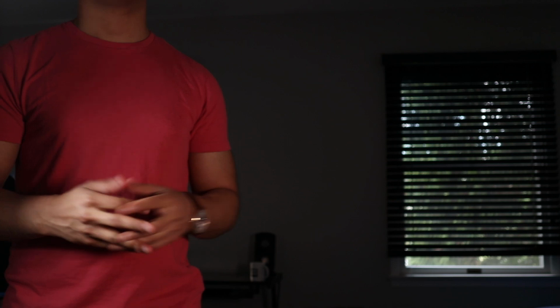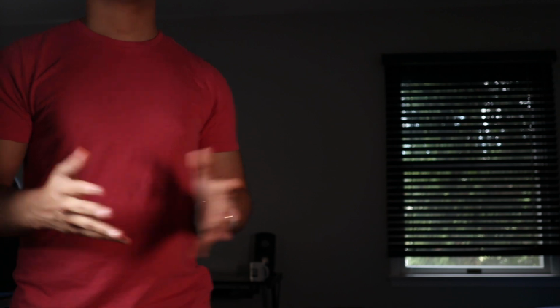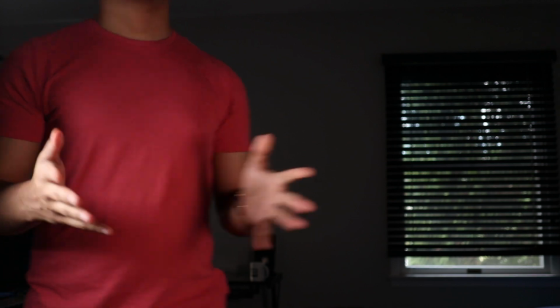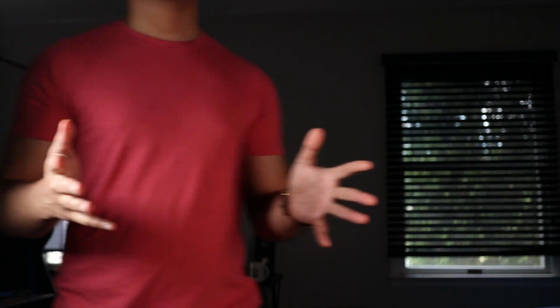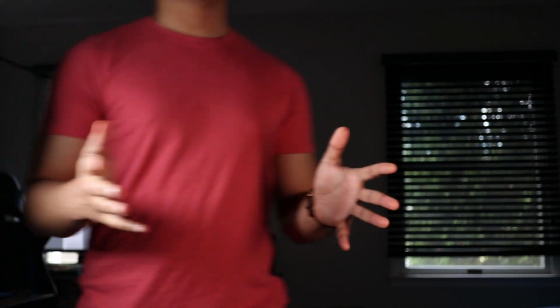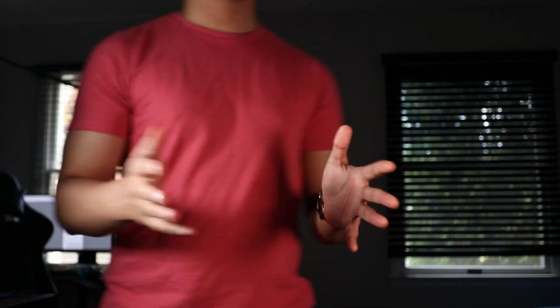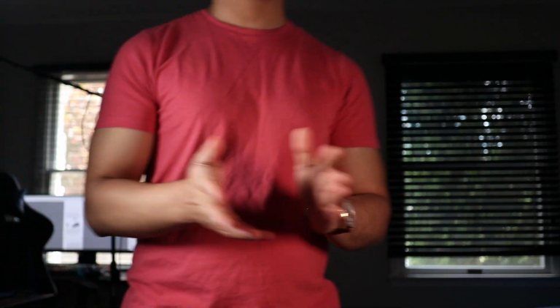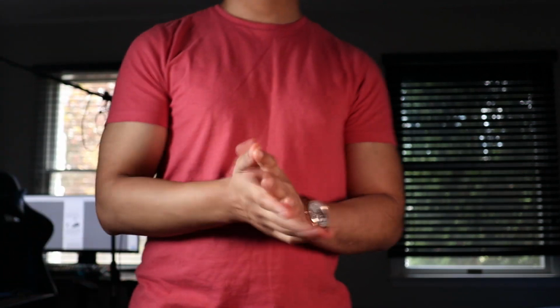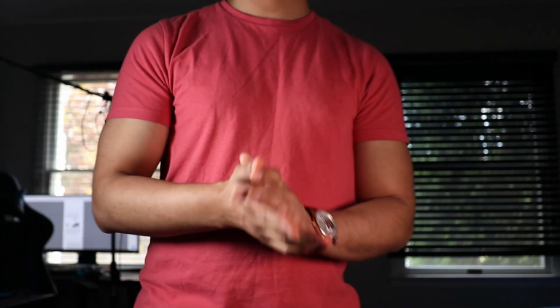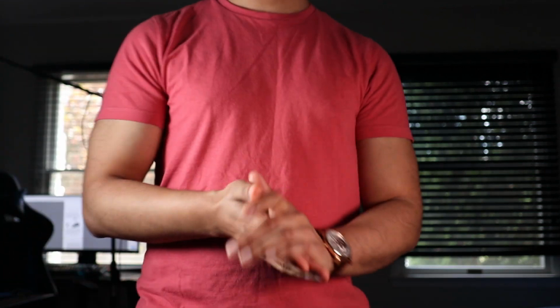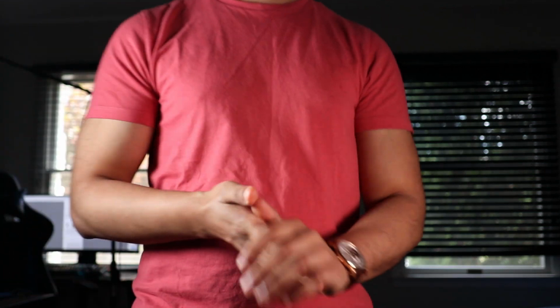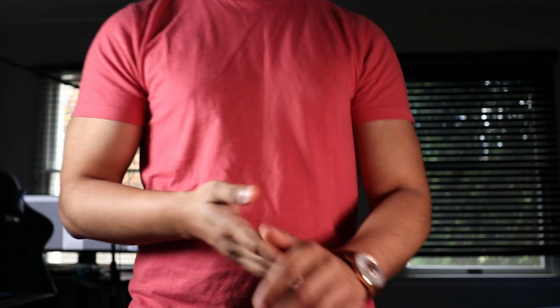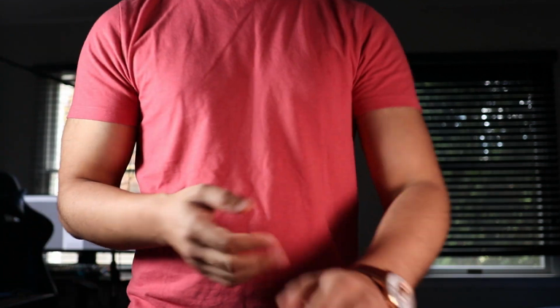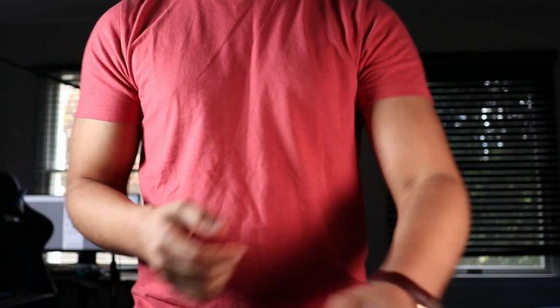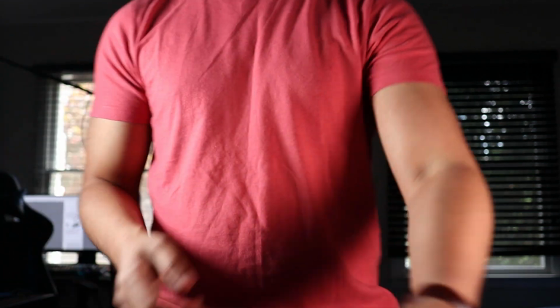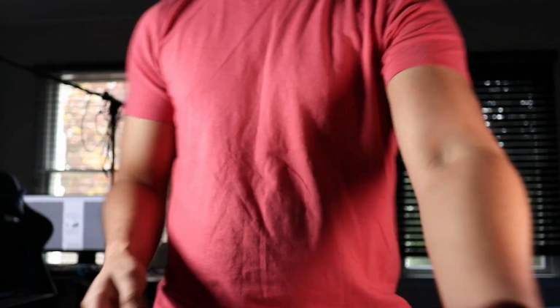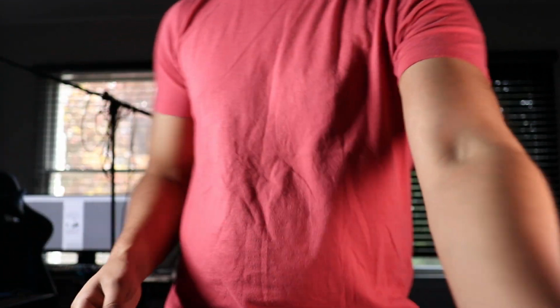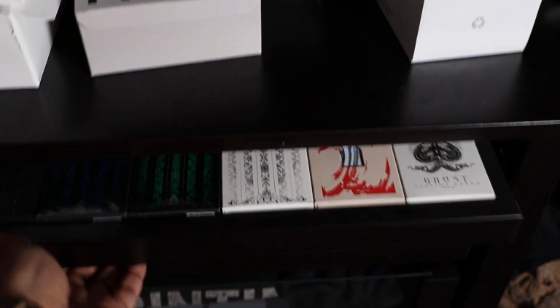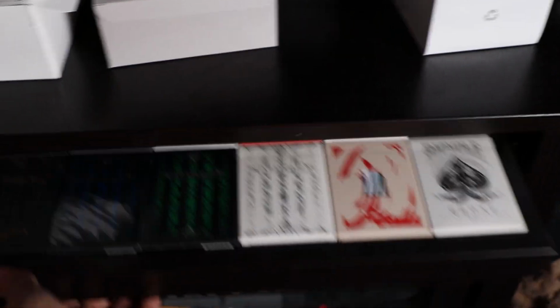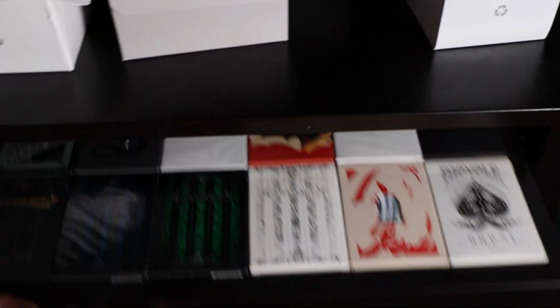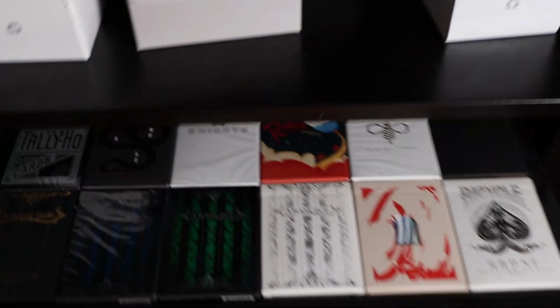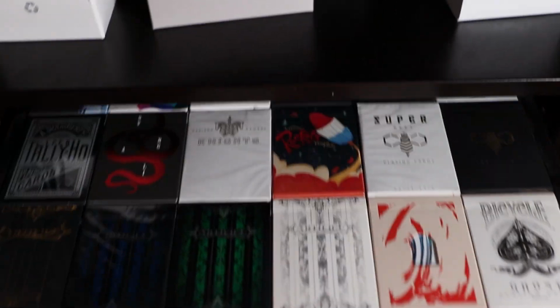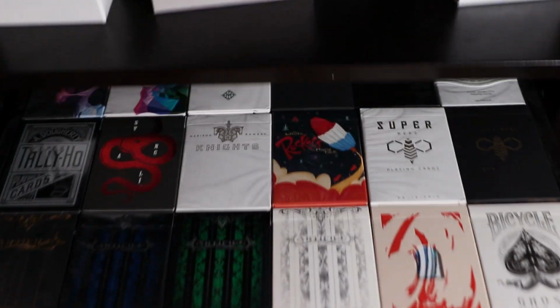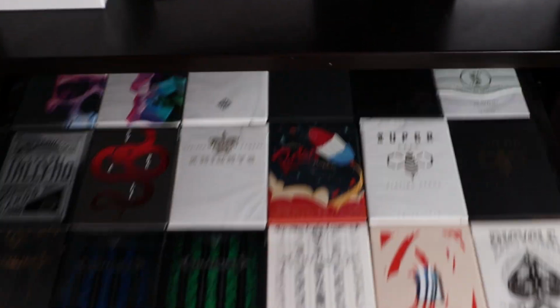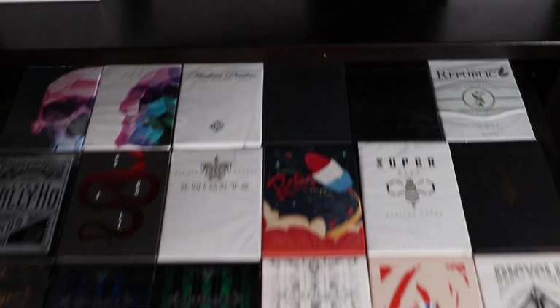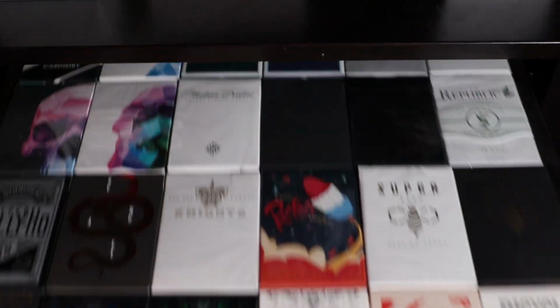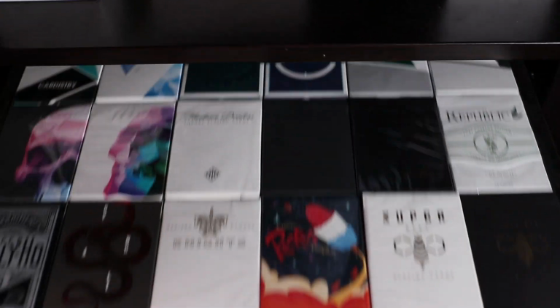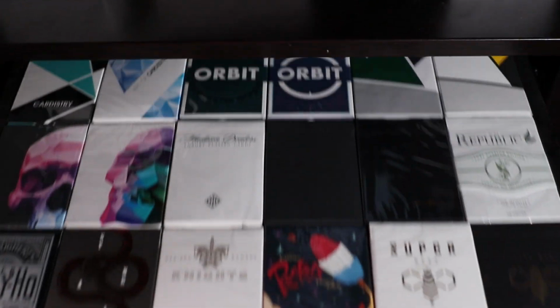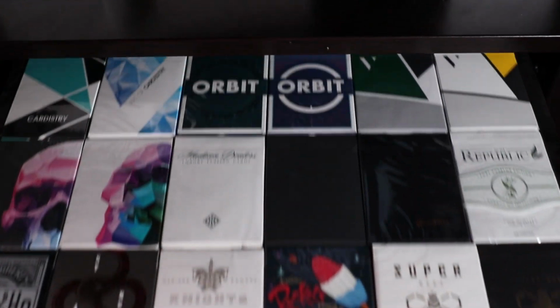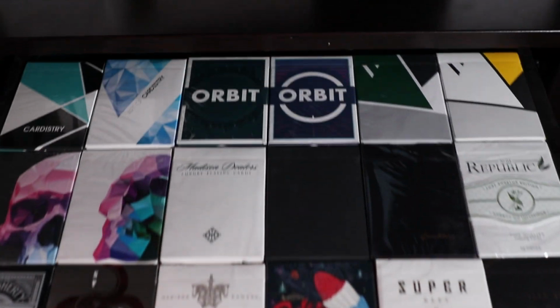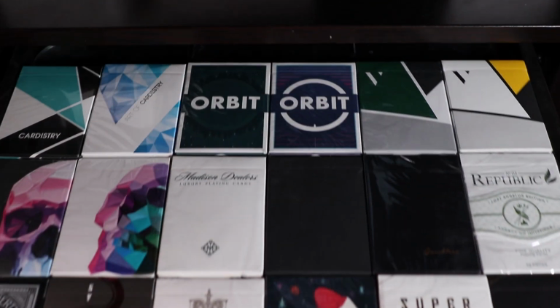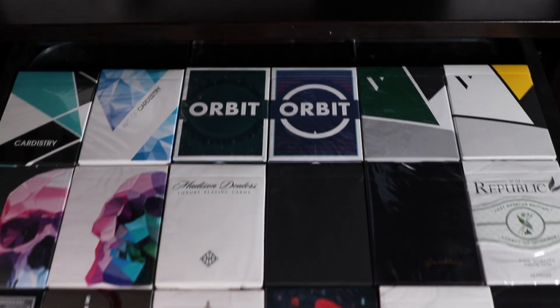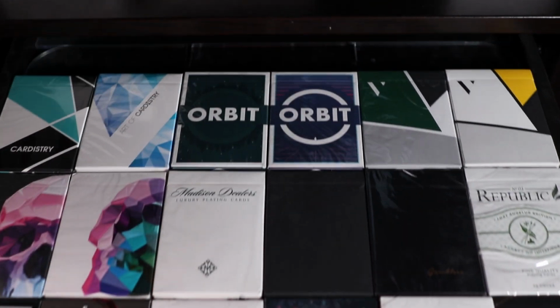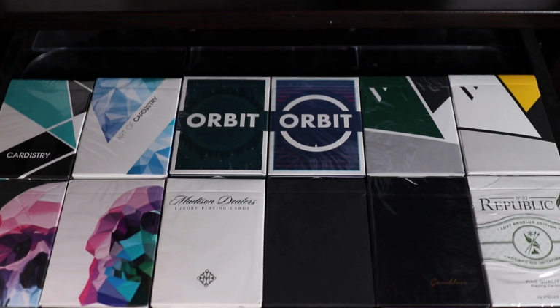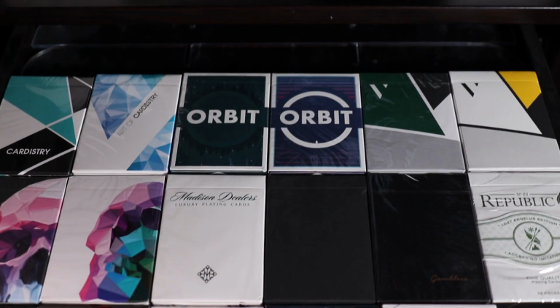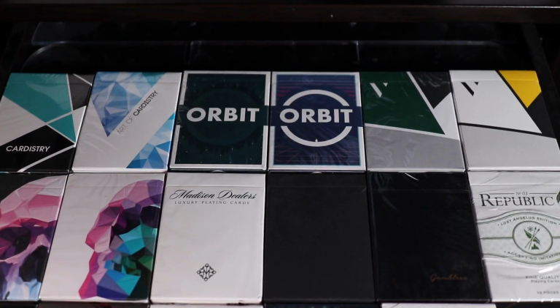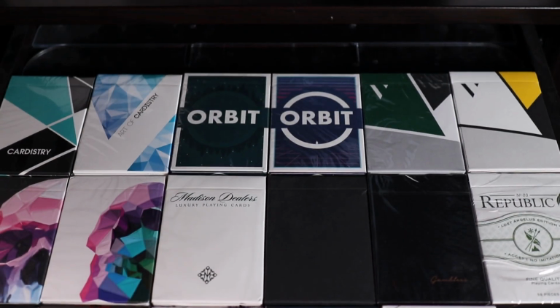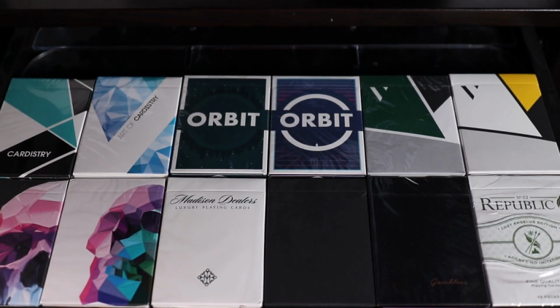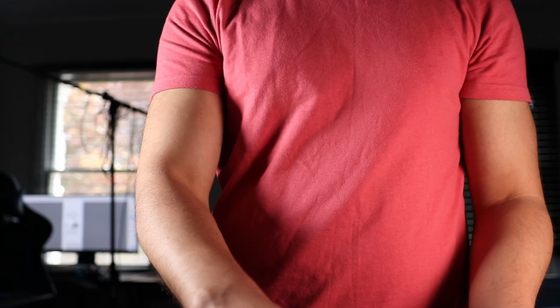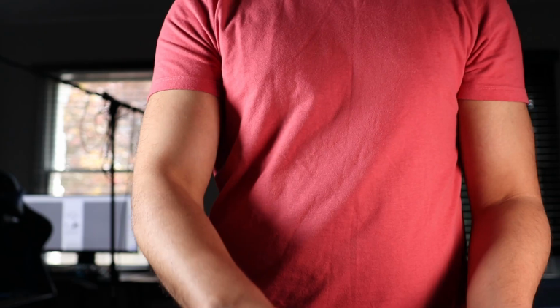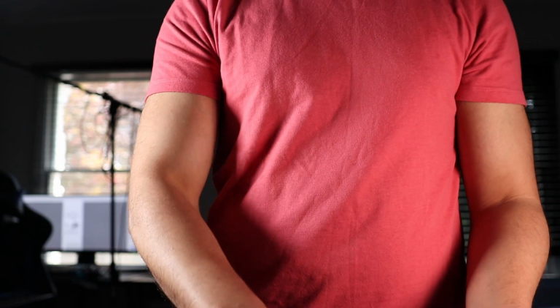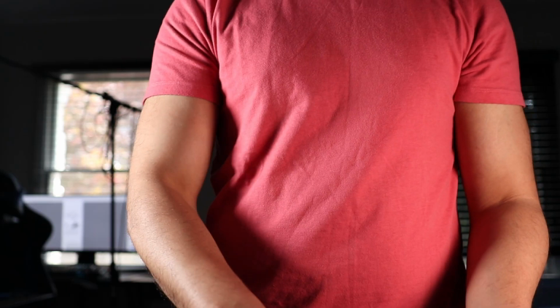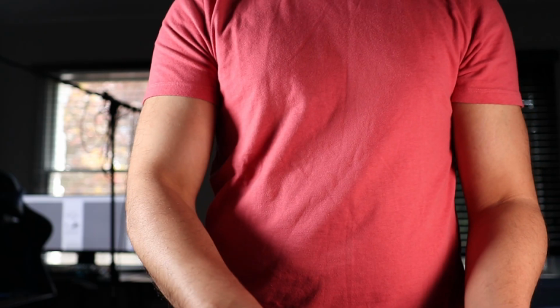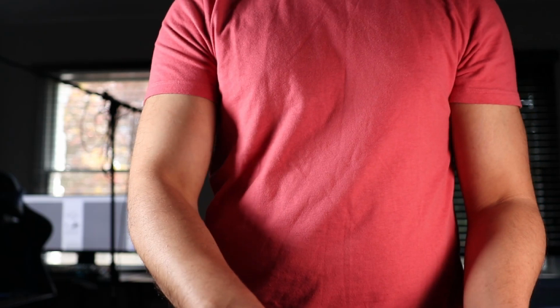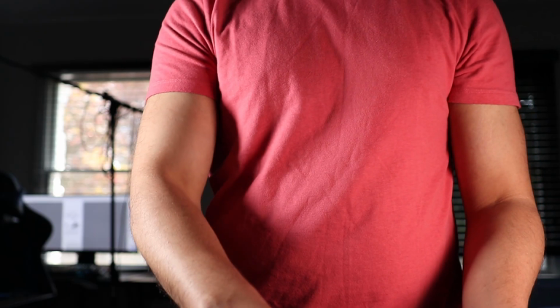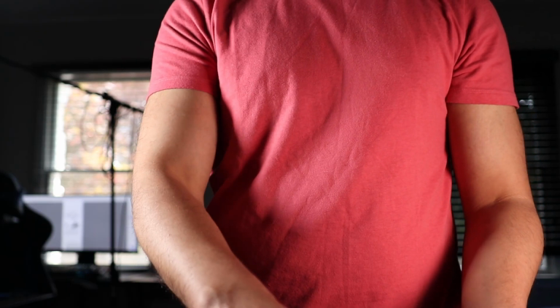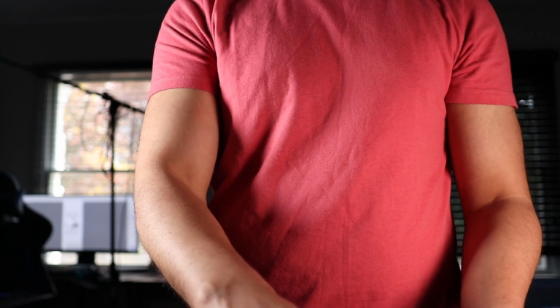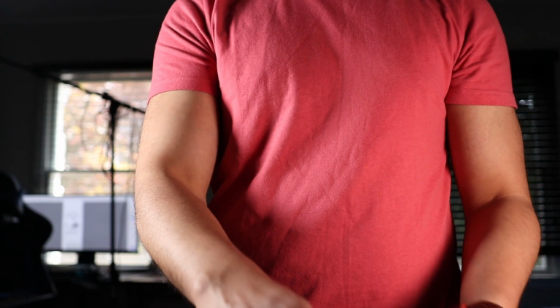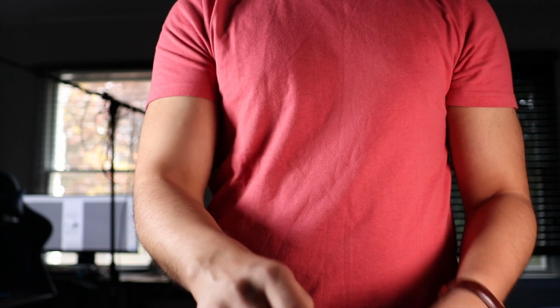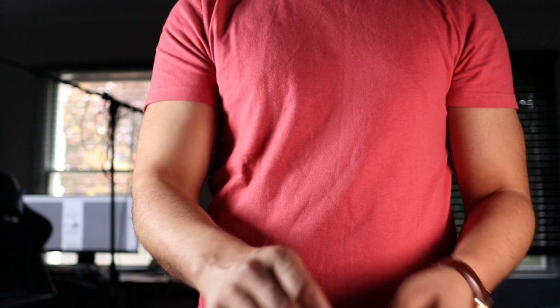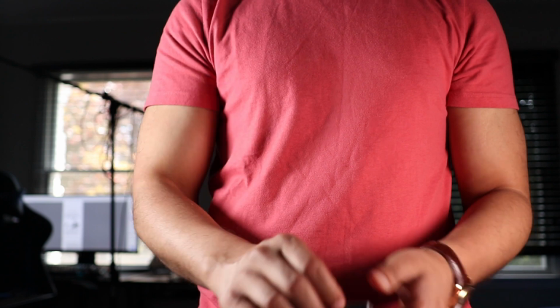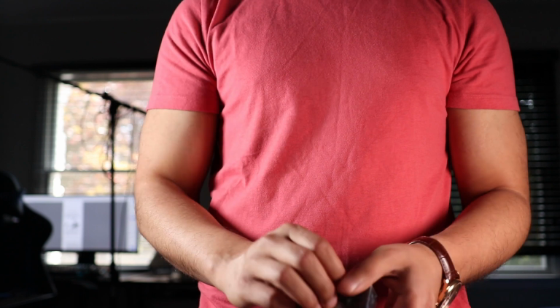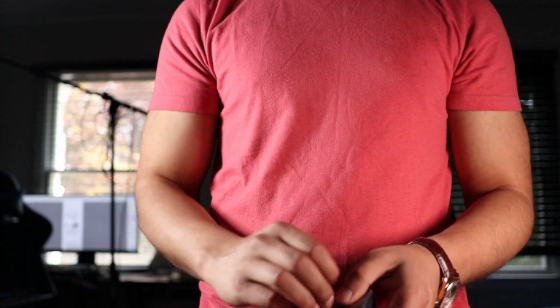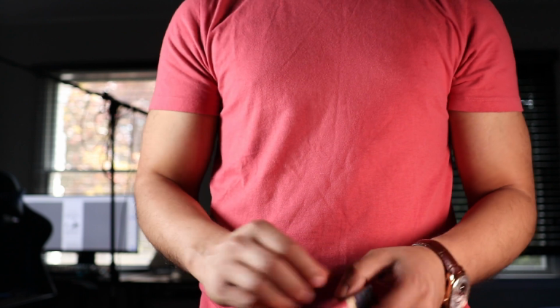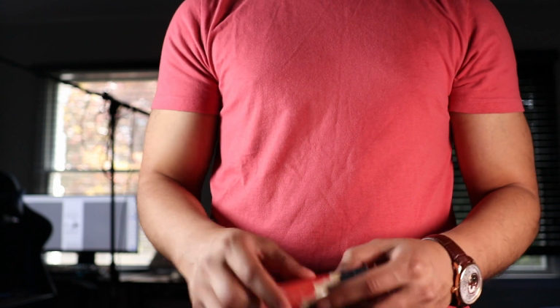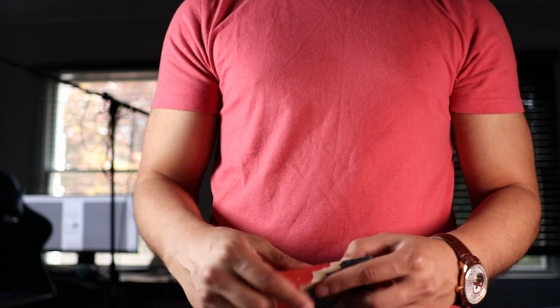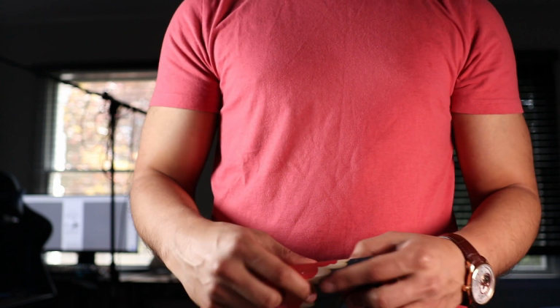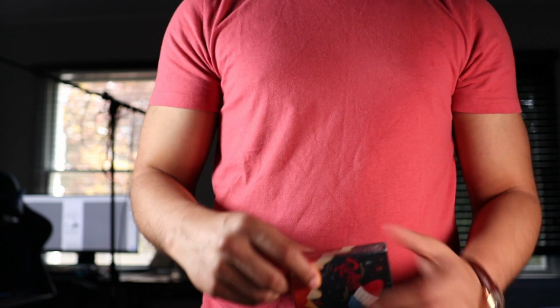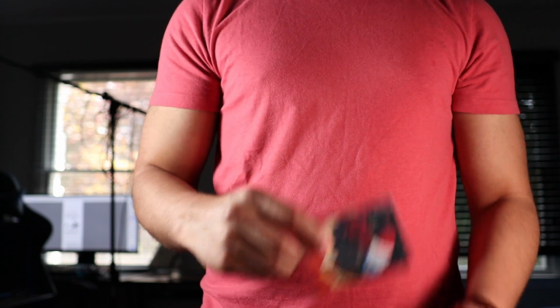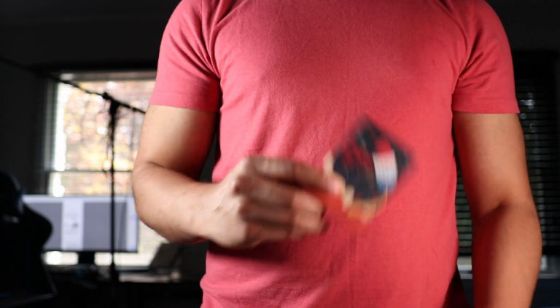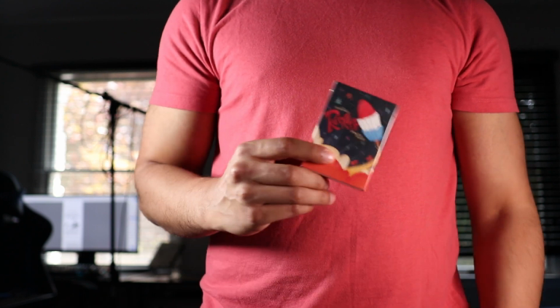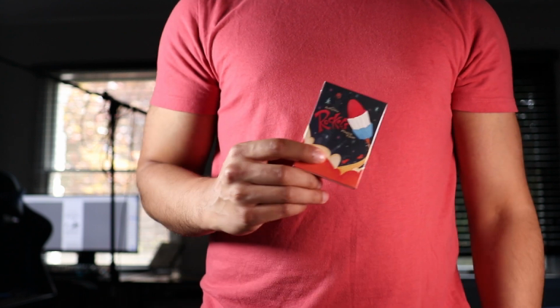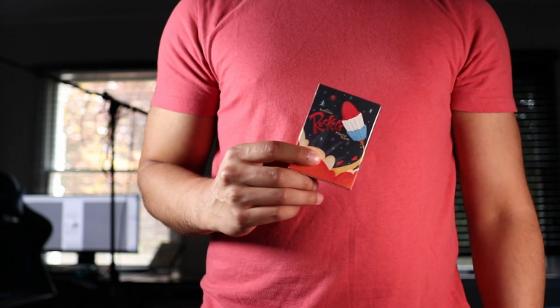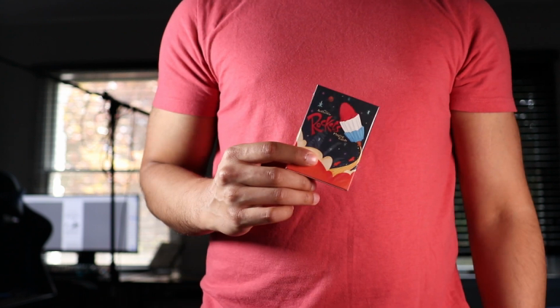Every time I make a video, I always struggle on what deck to use. But not this time. This time, I knew.